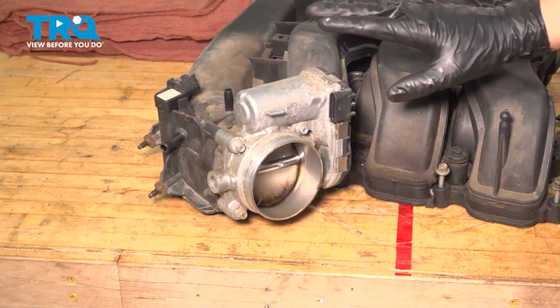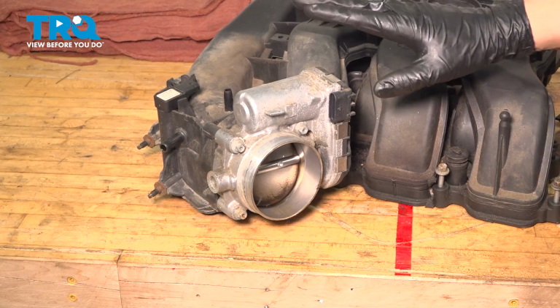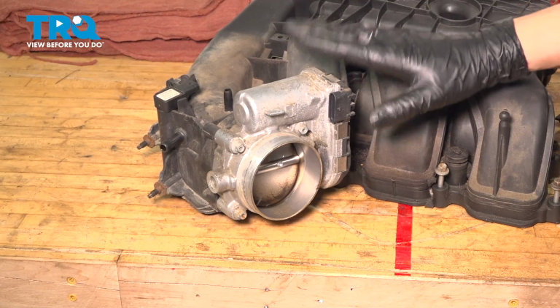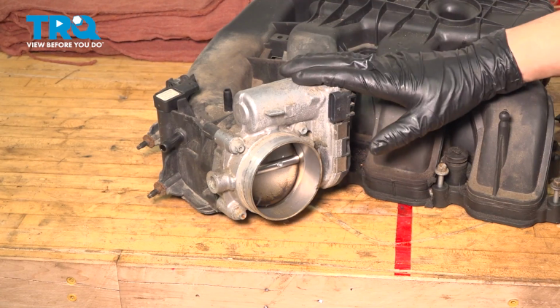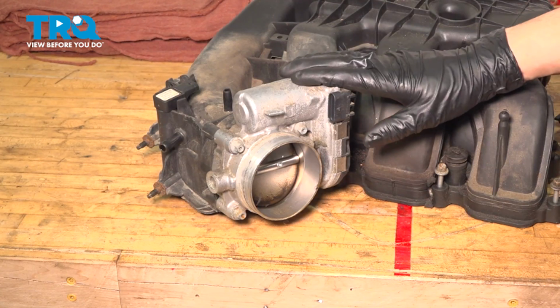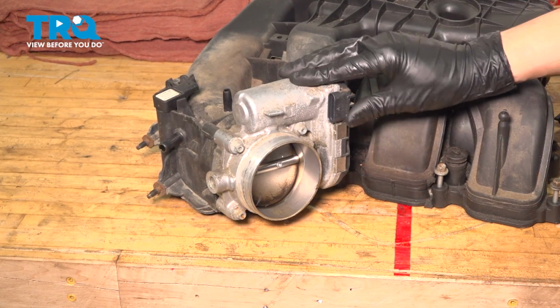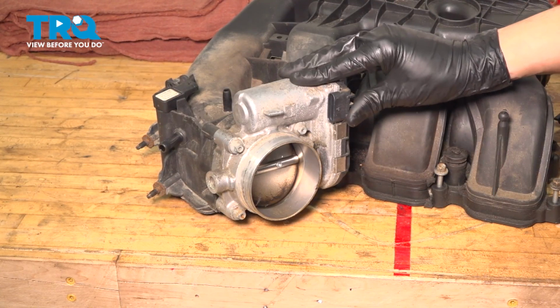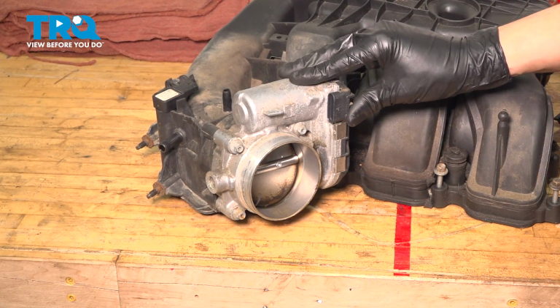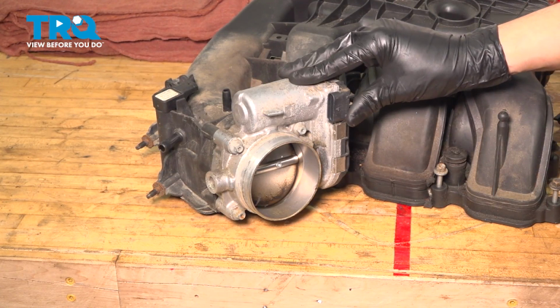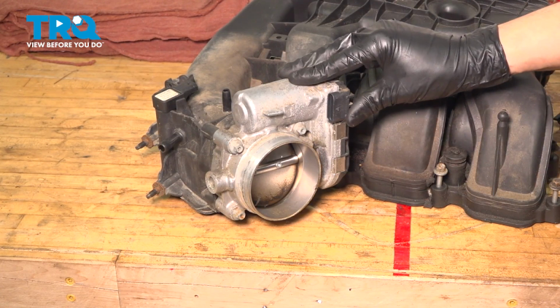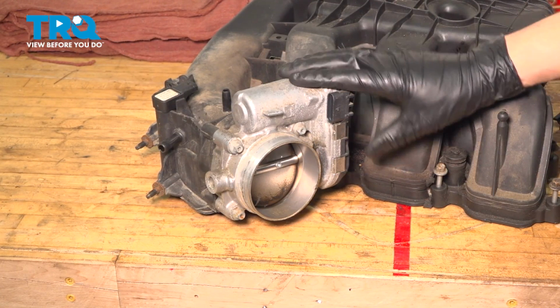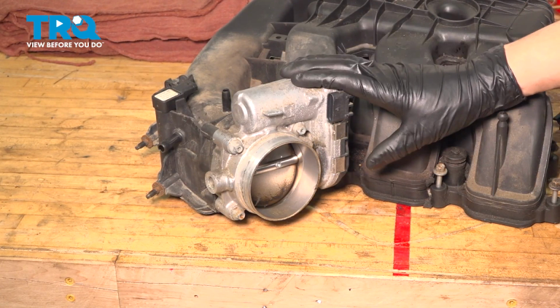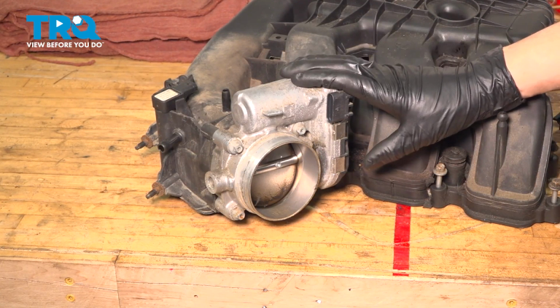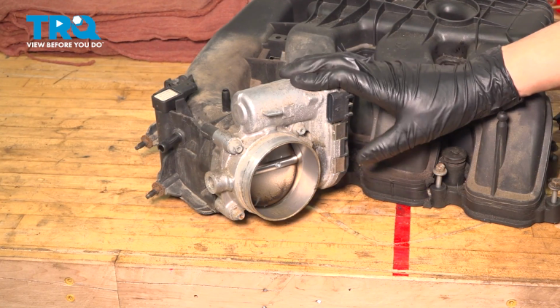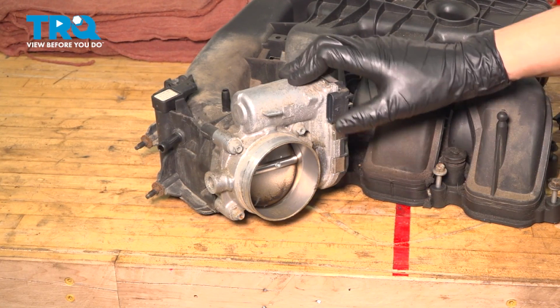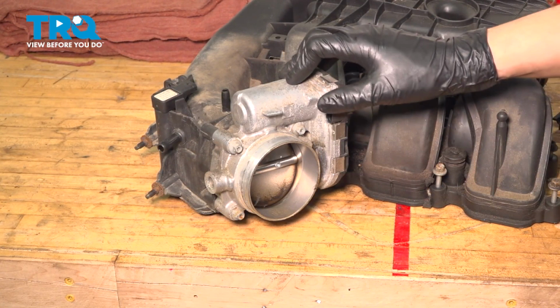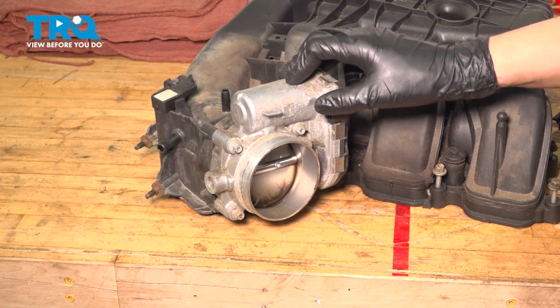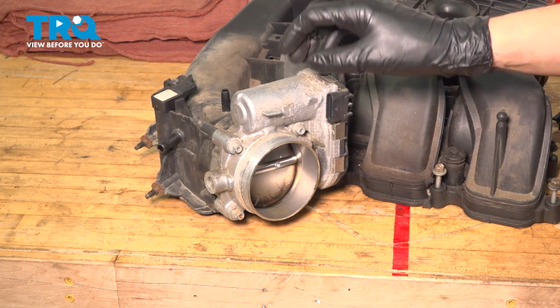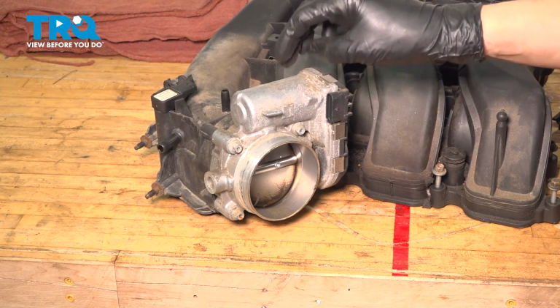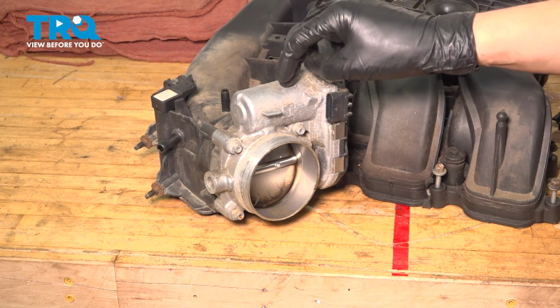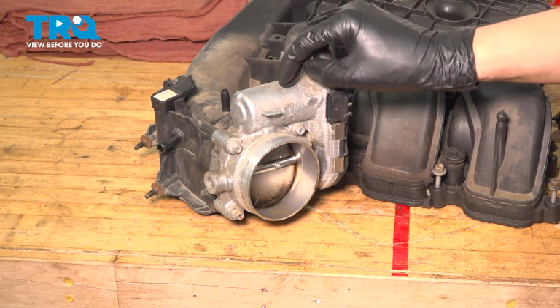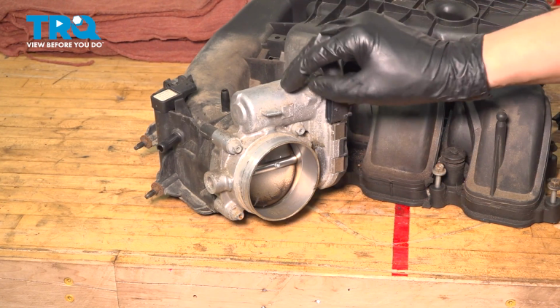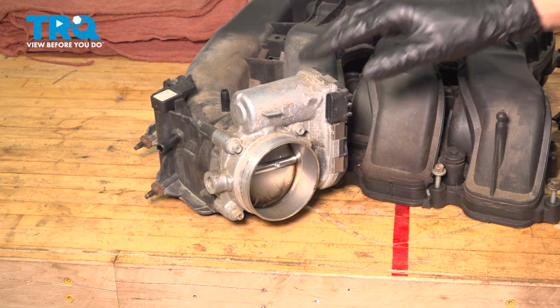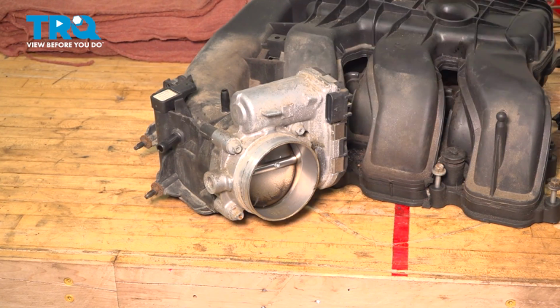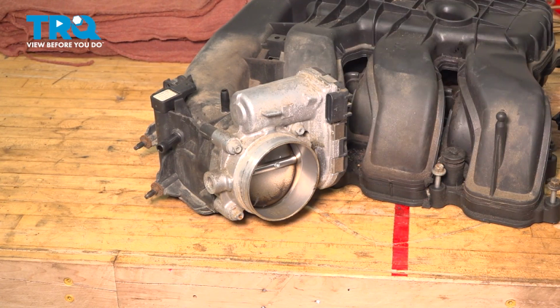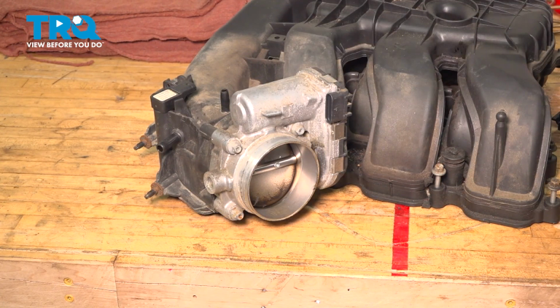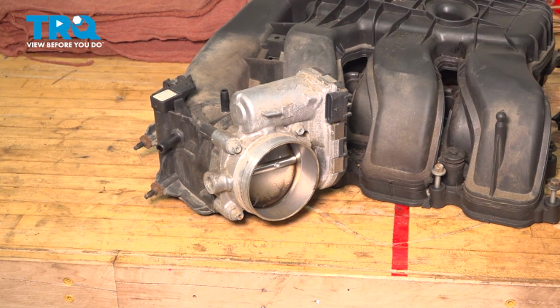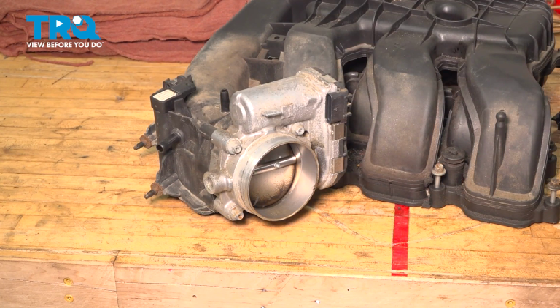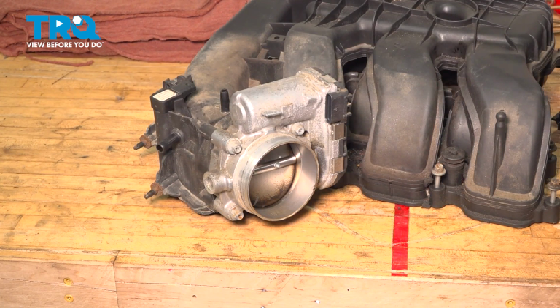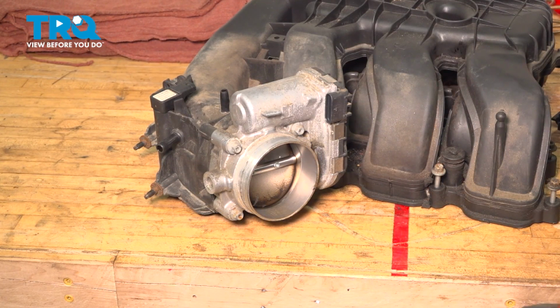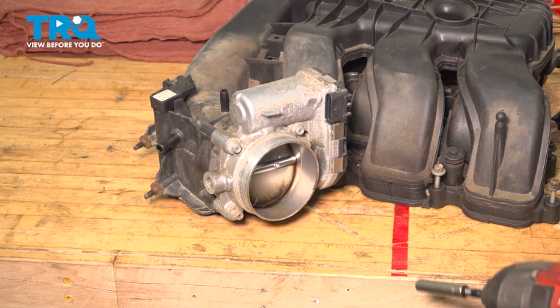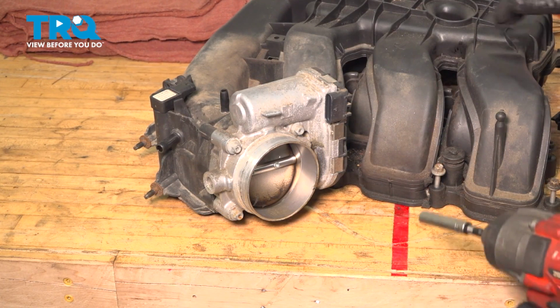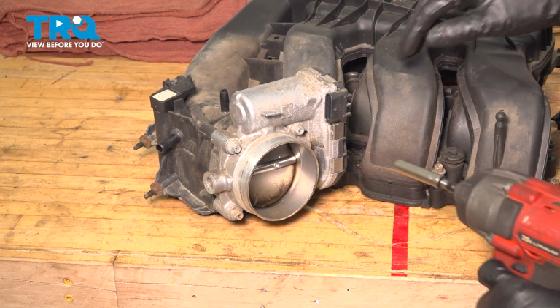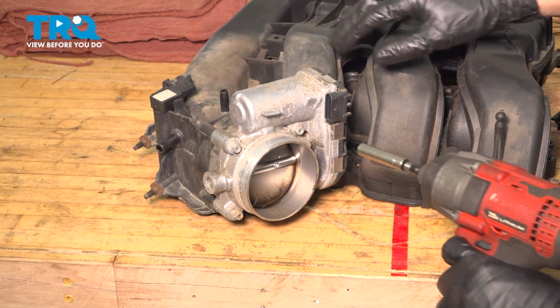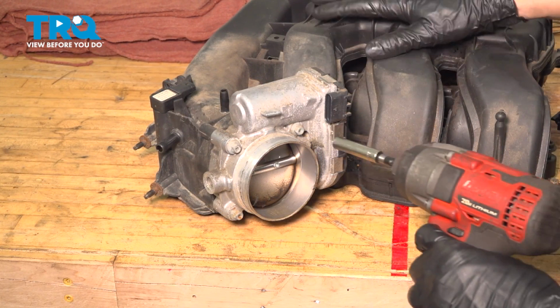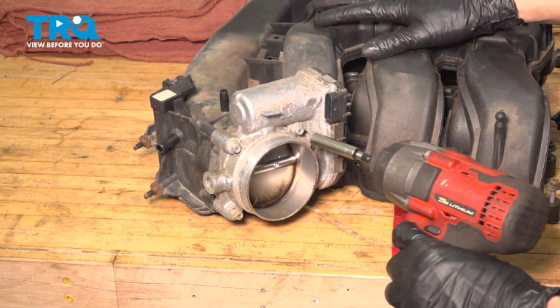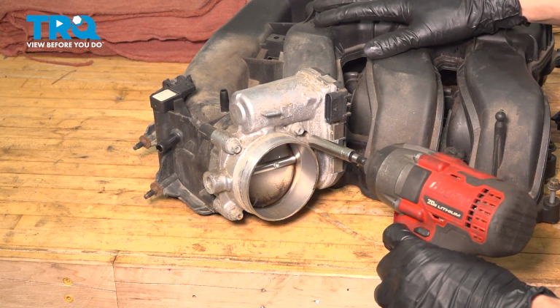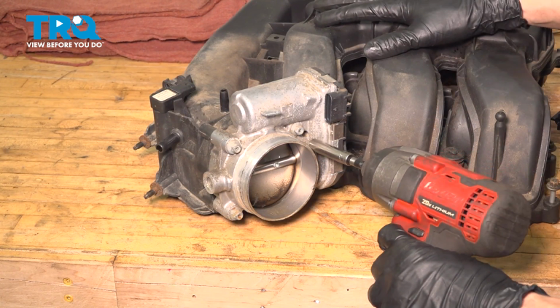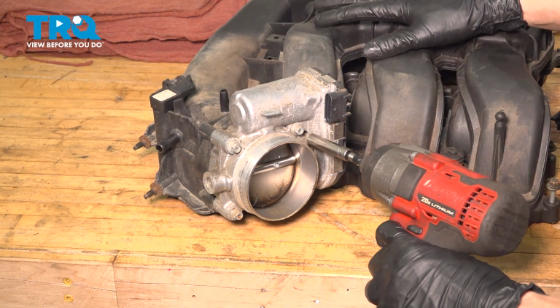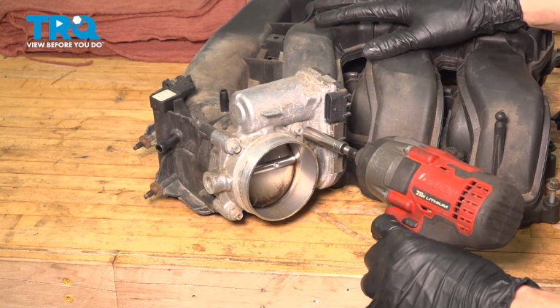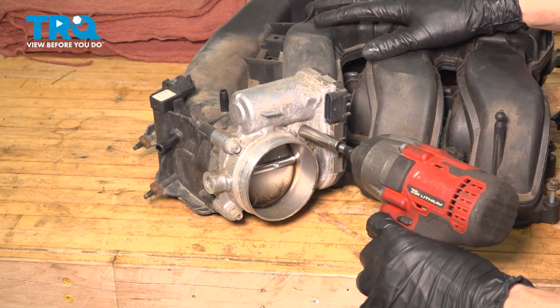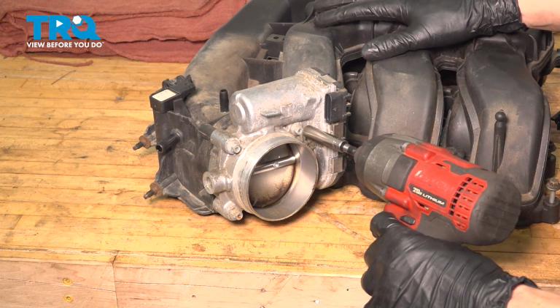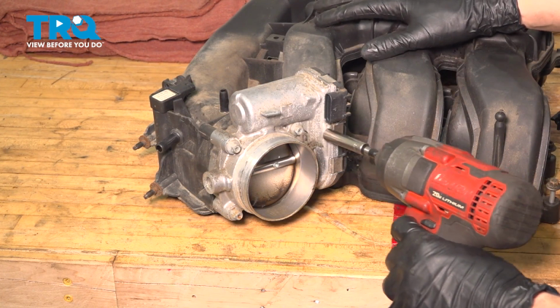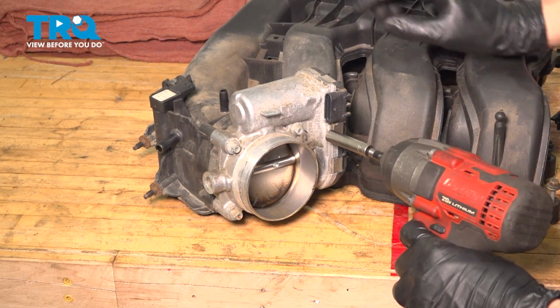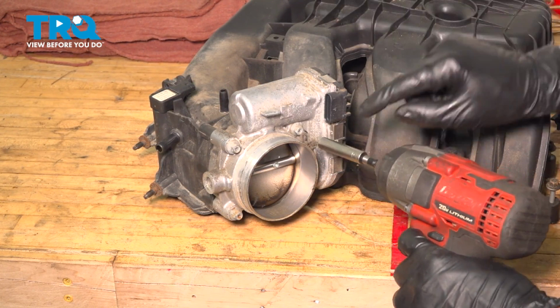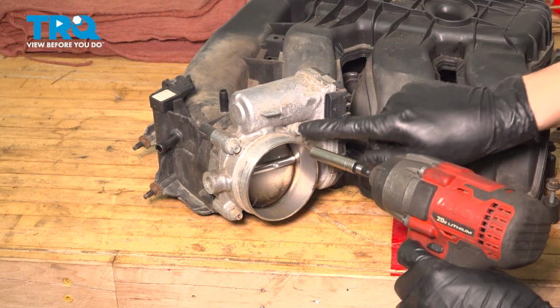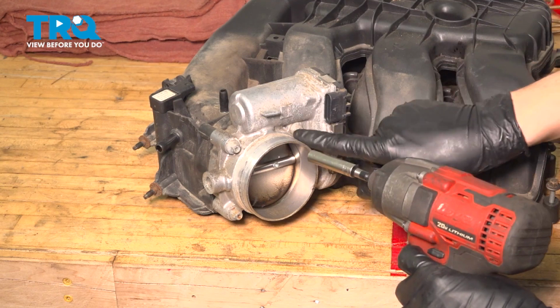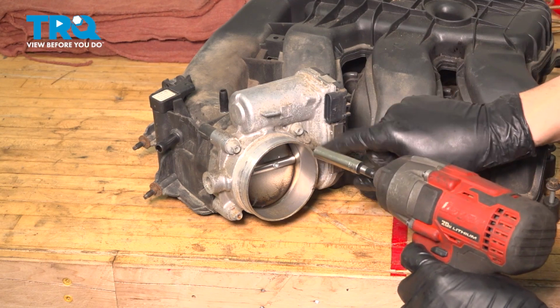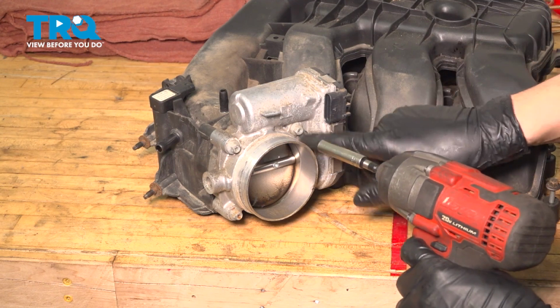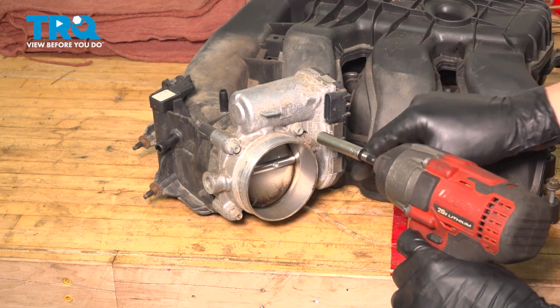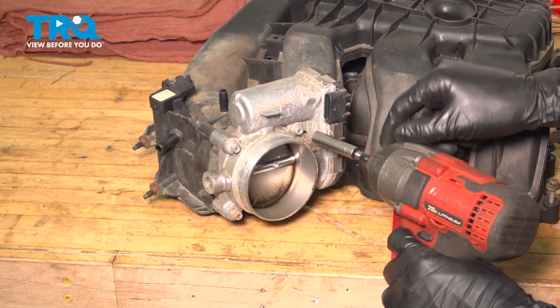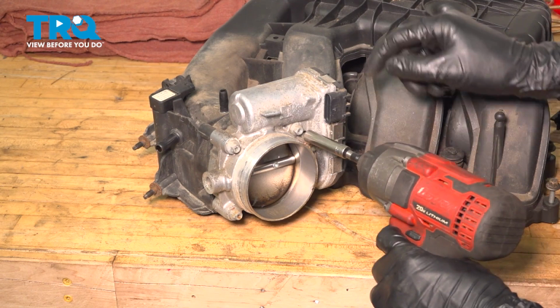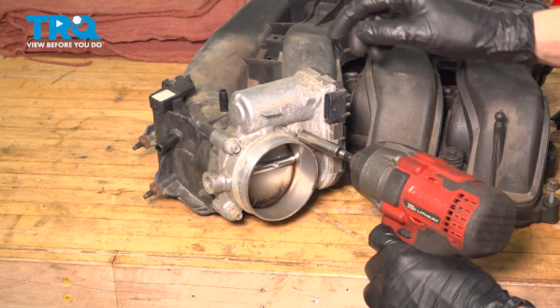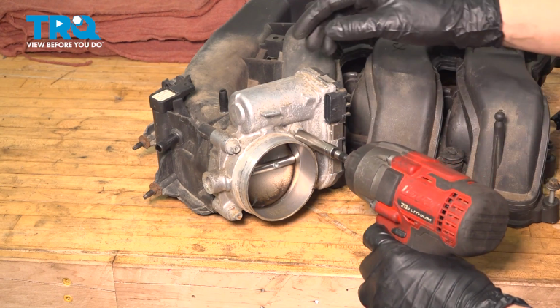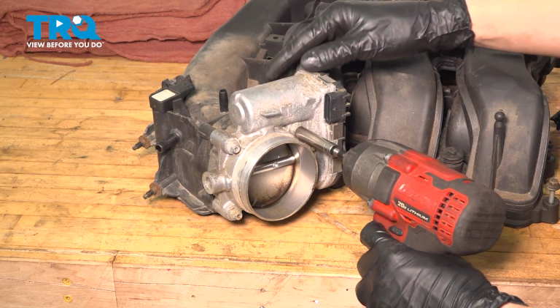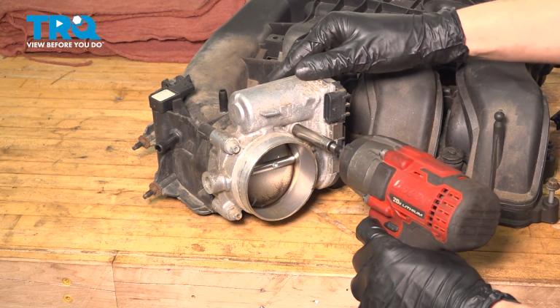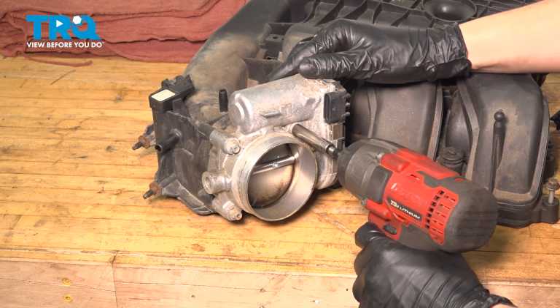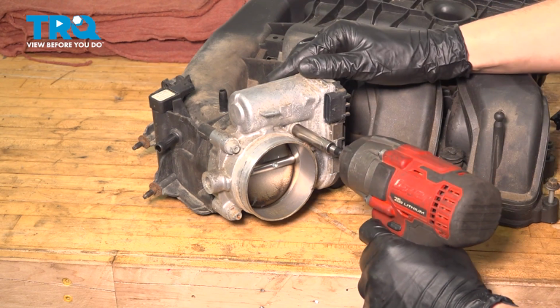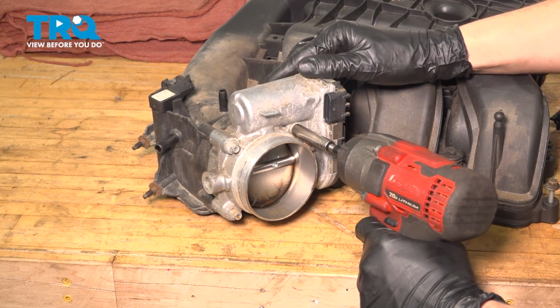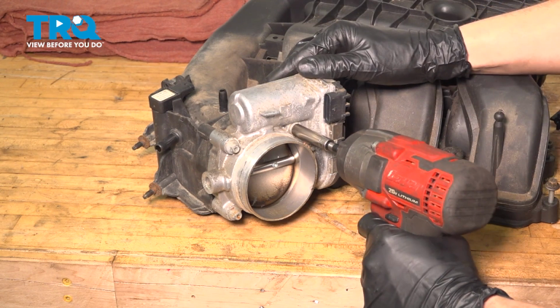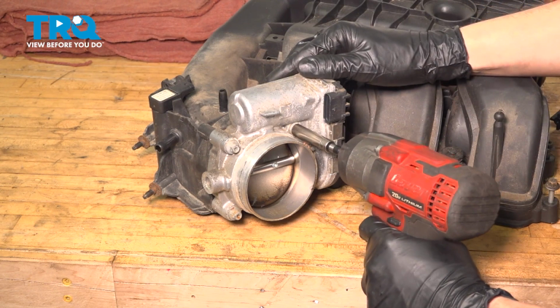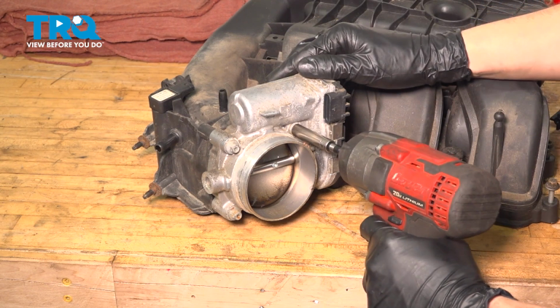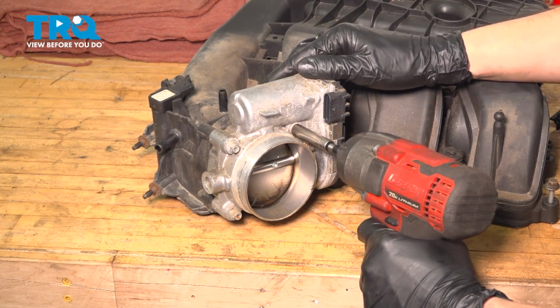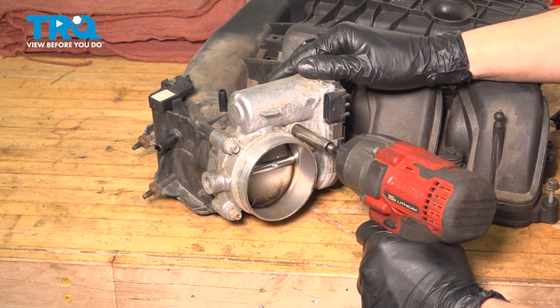Now let's move the throttle body over from the old intake onto the new intake. There are four 8 millimeter bolts that hold this on — remove them all.